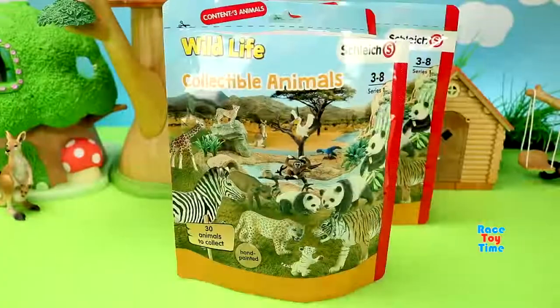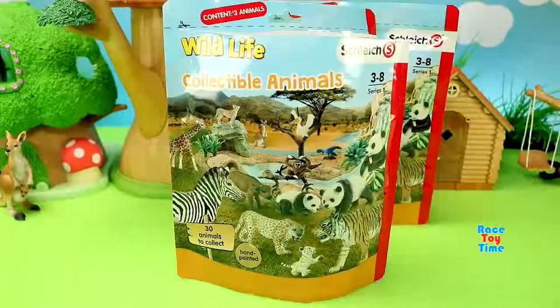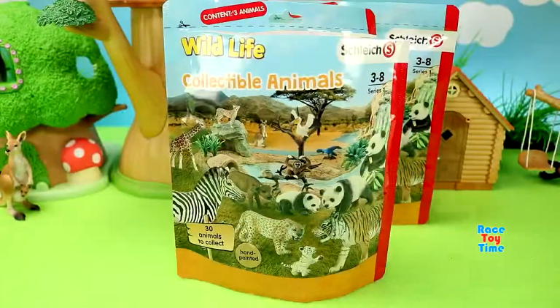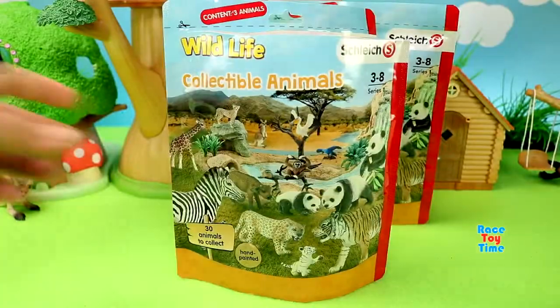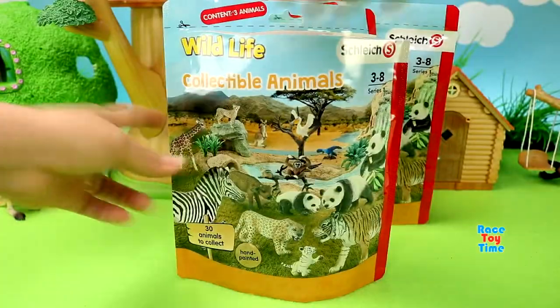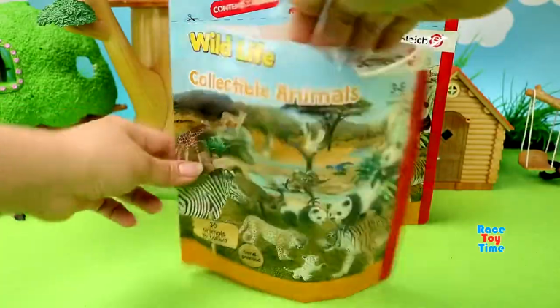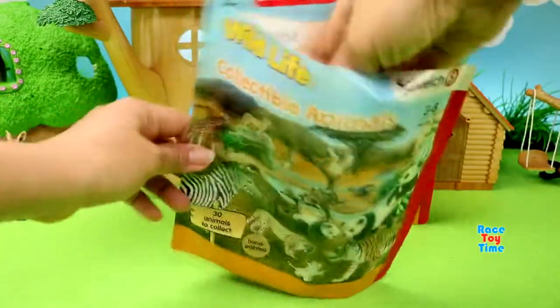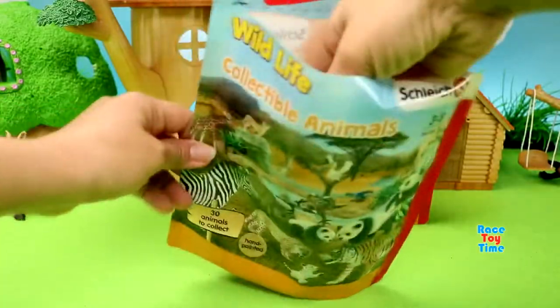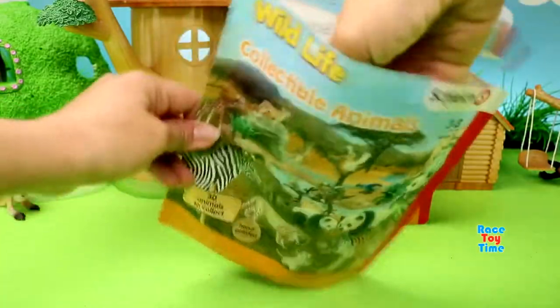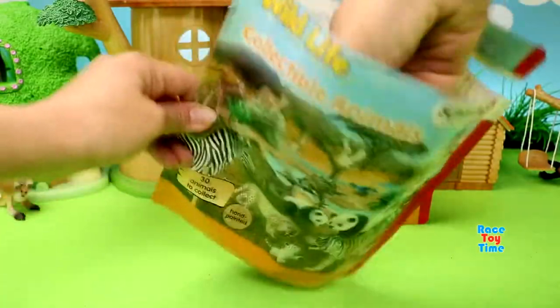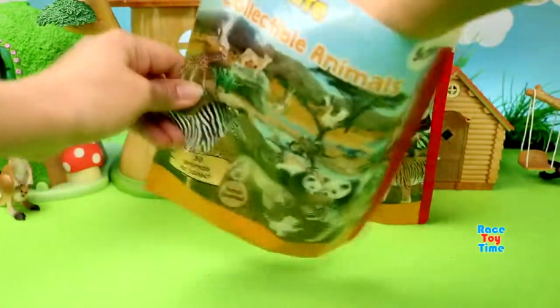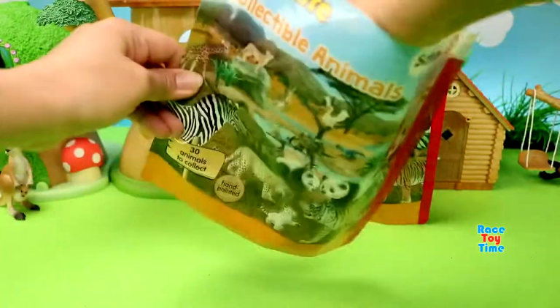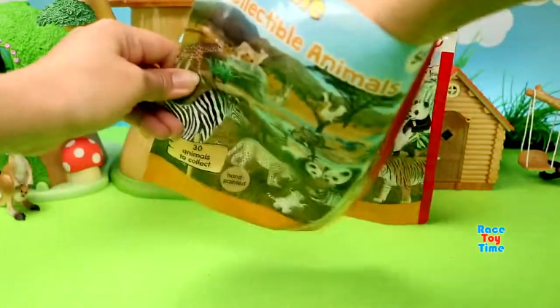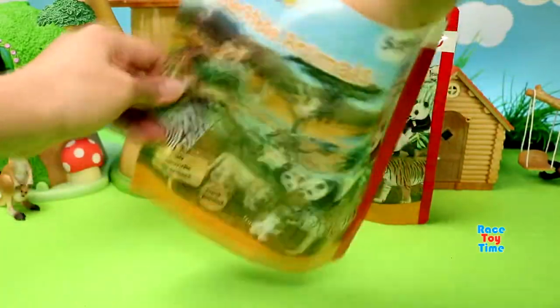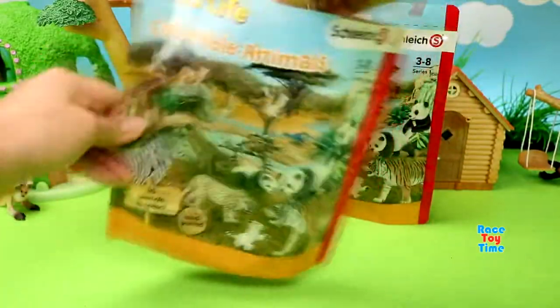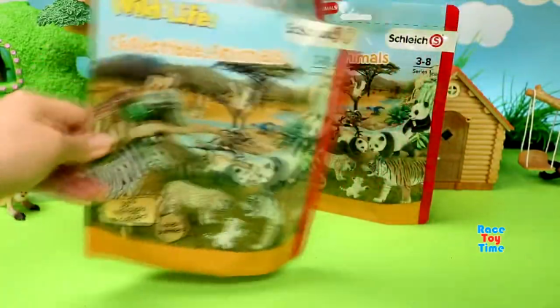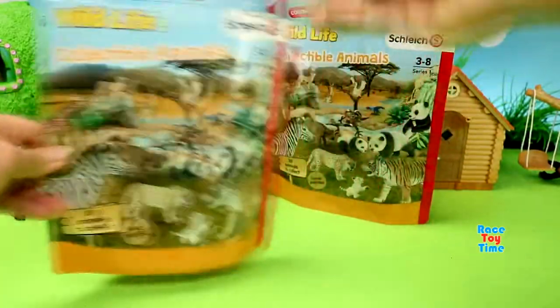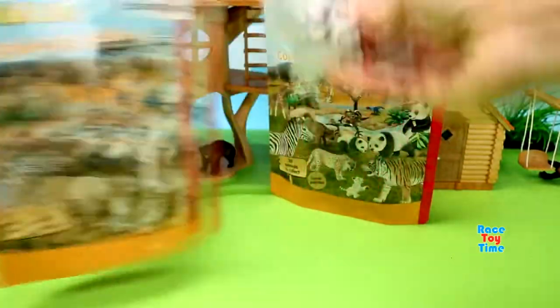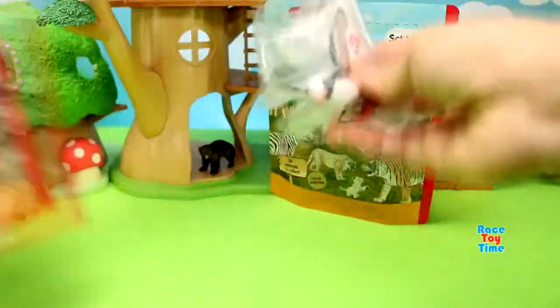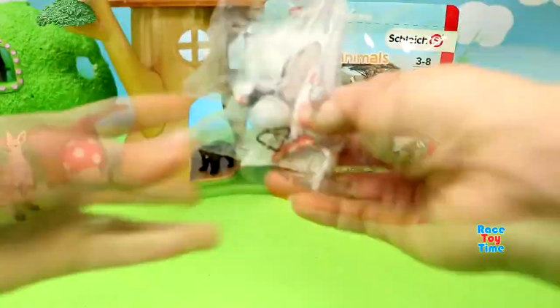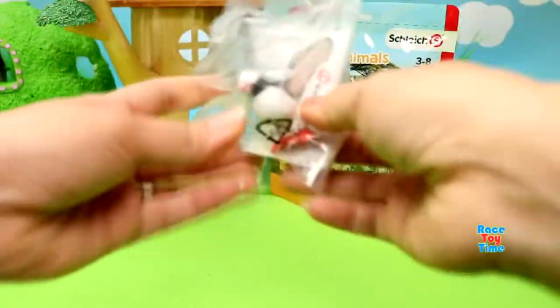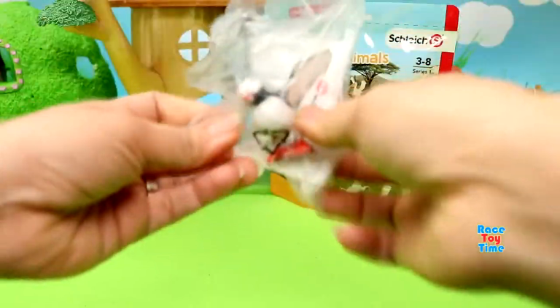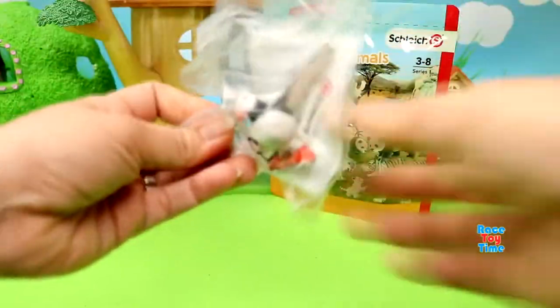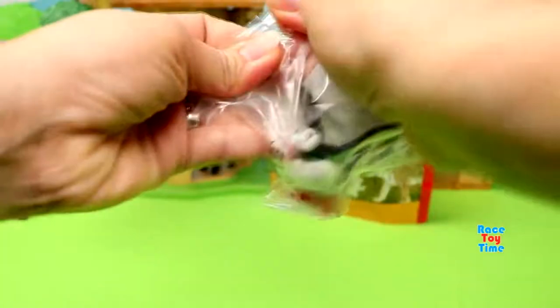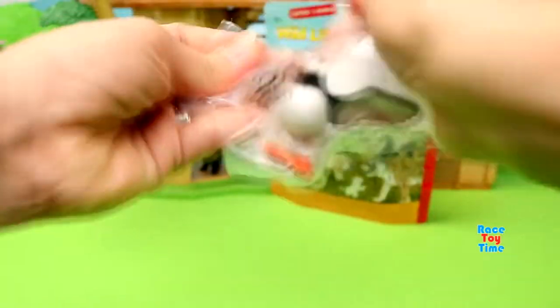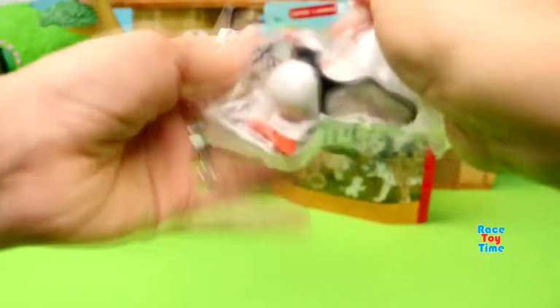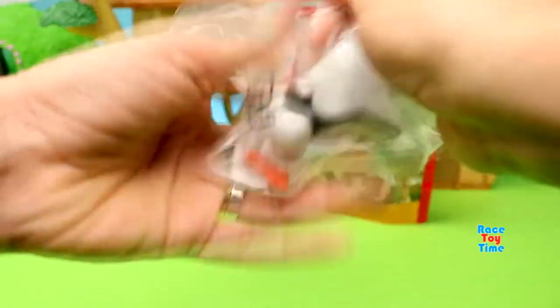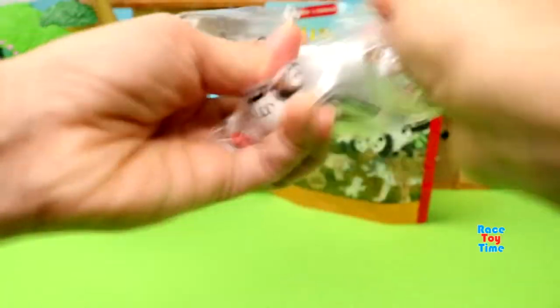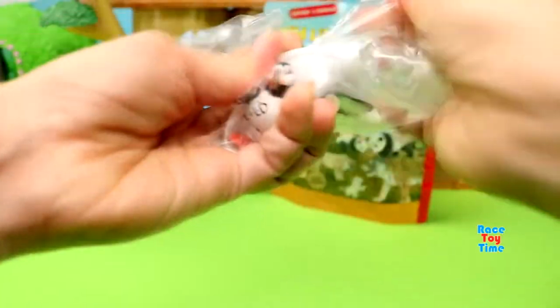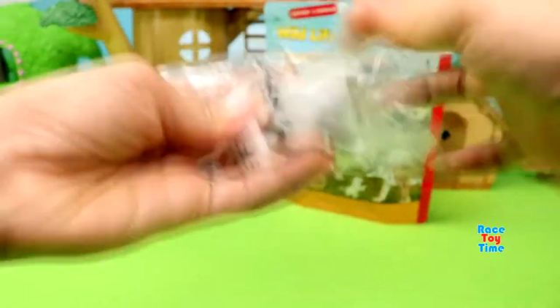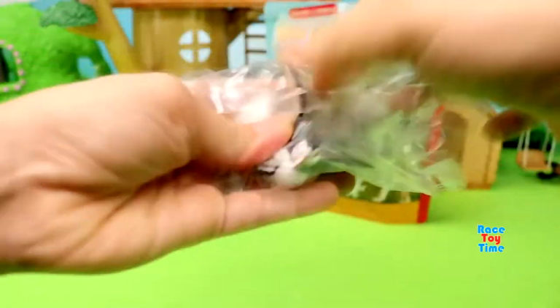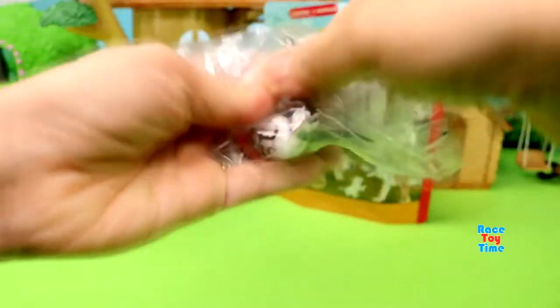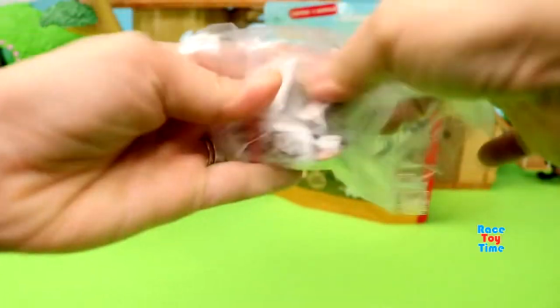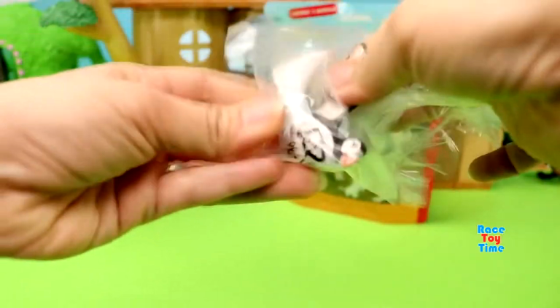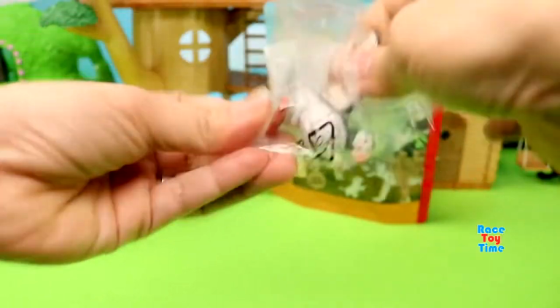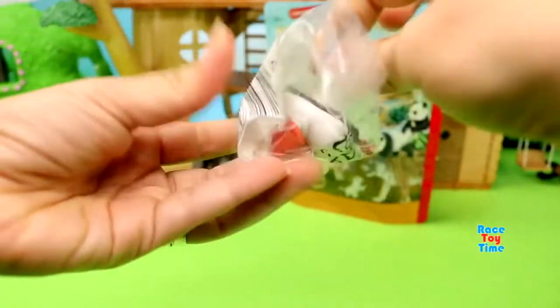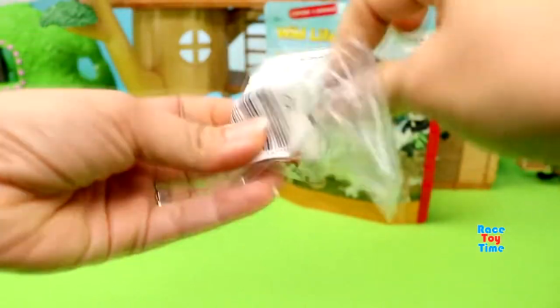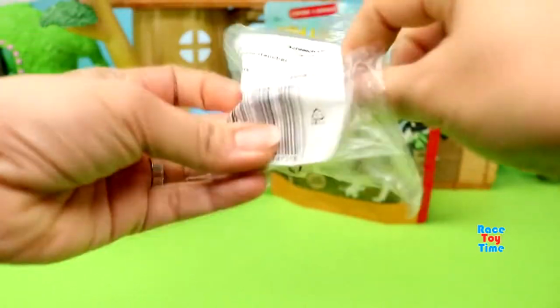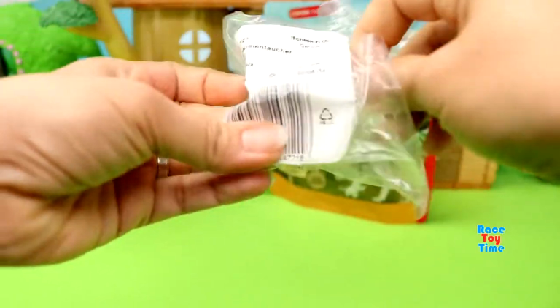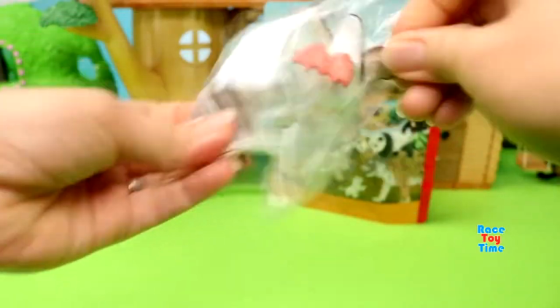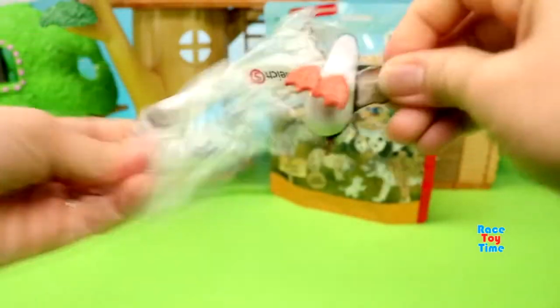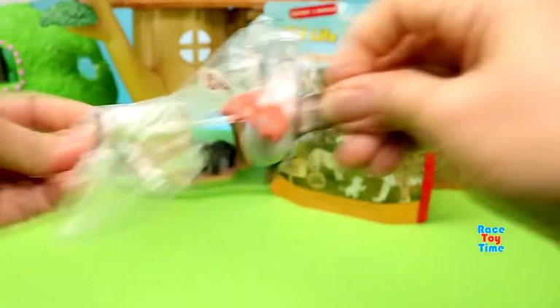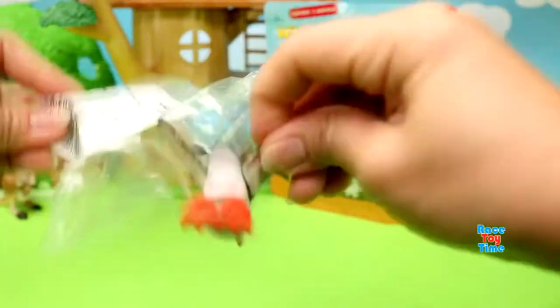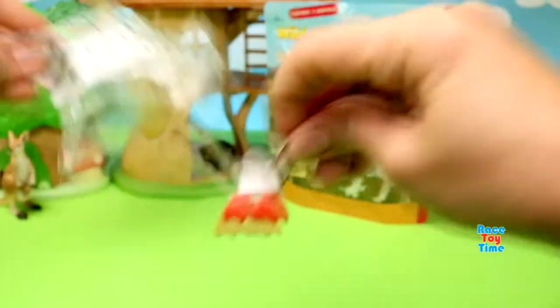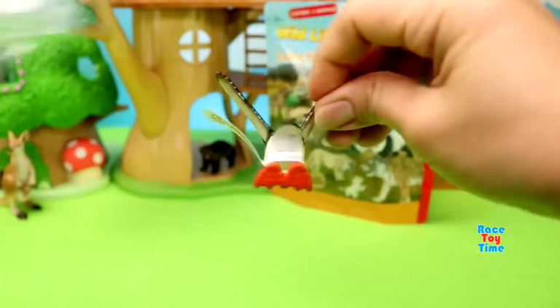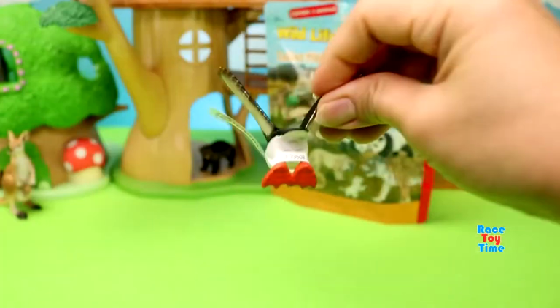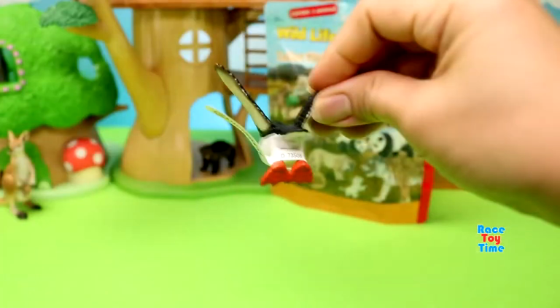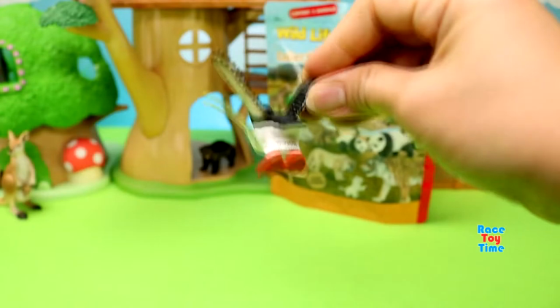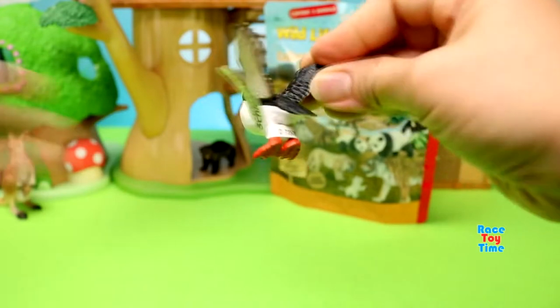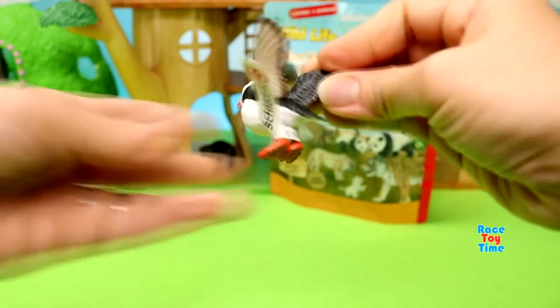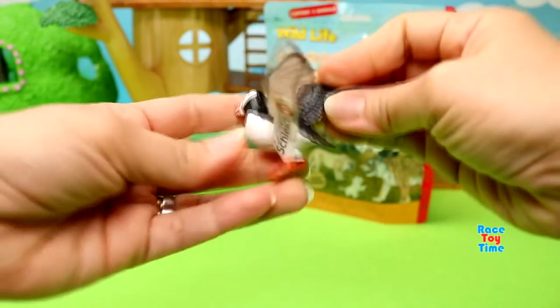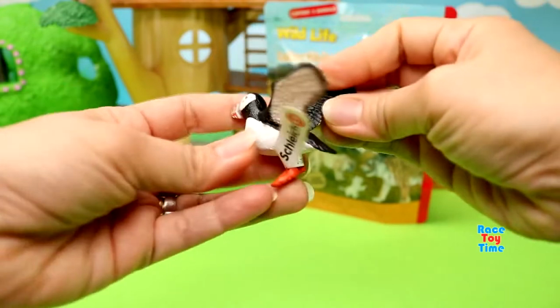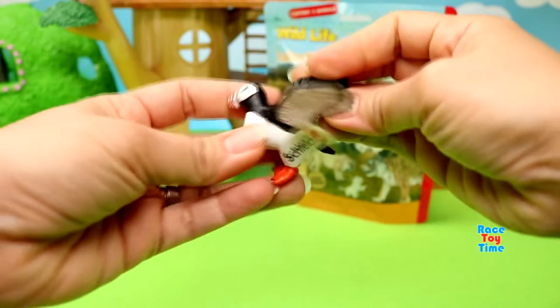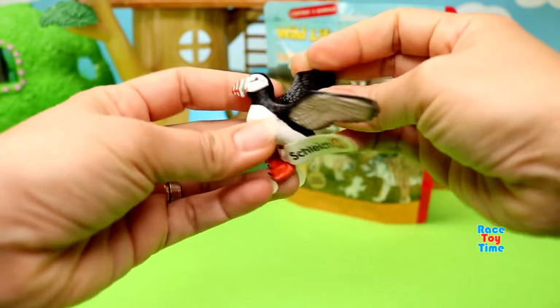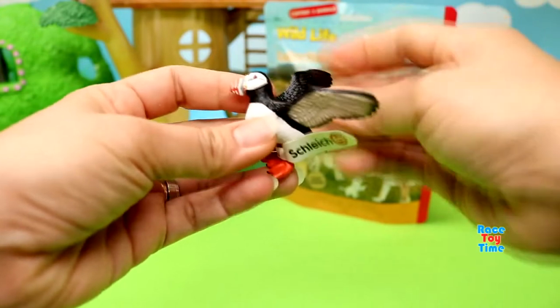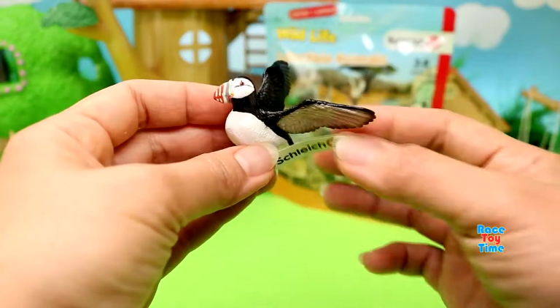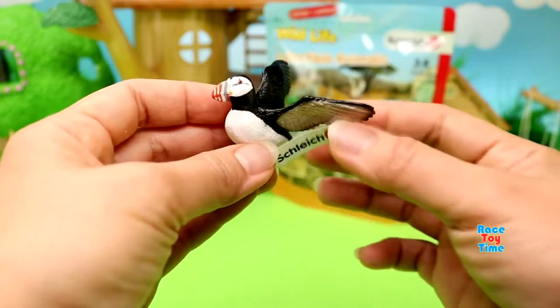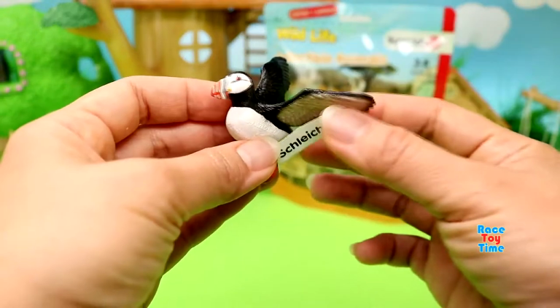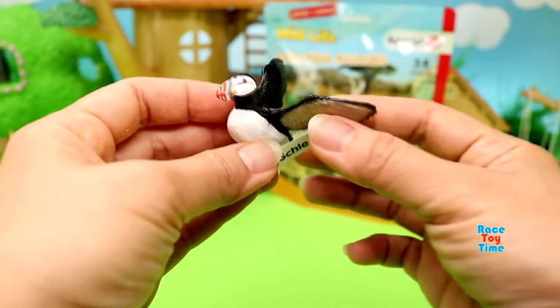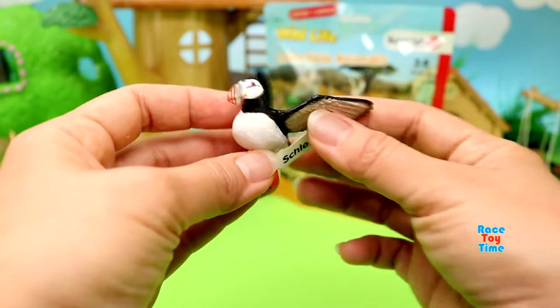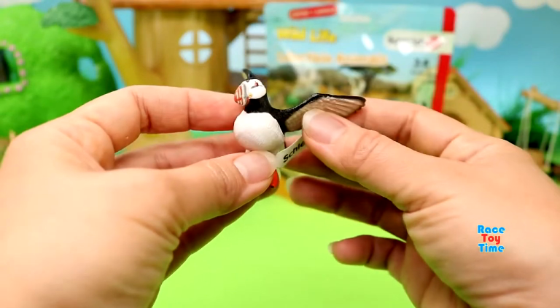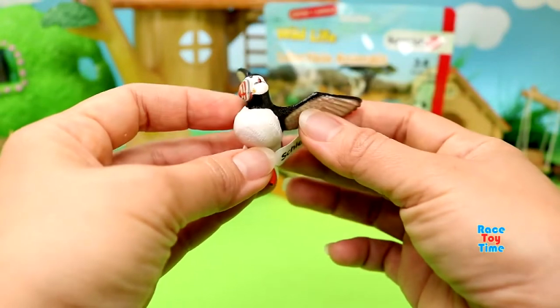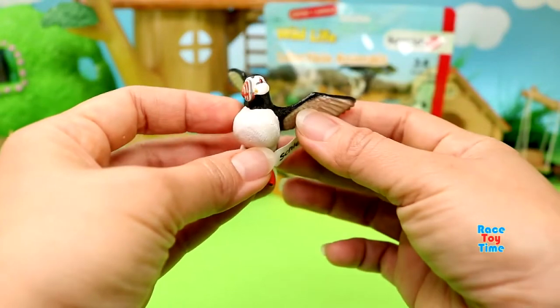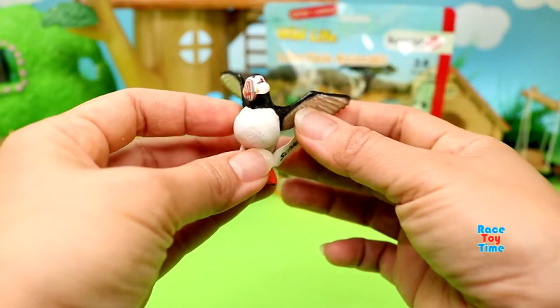And the last in the bag is... we have another puffin.